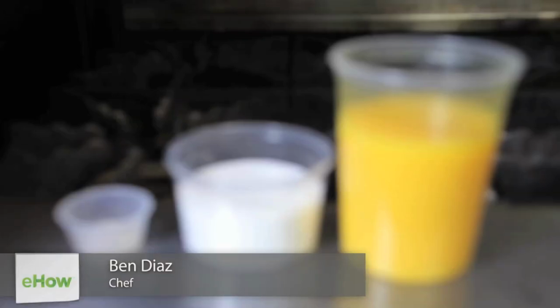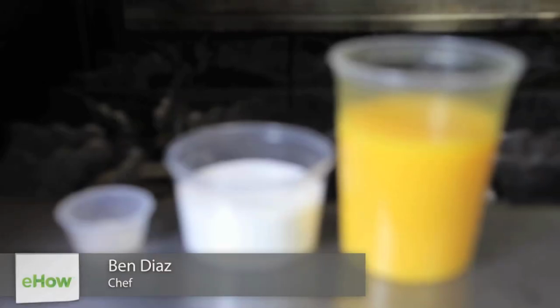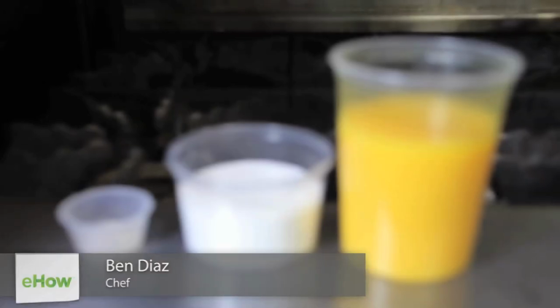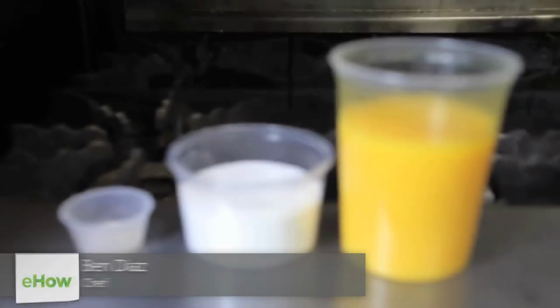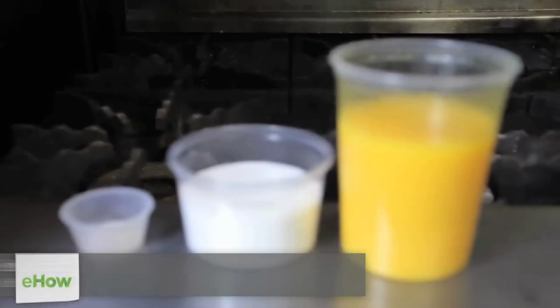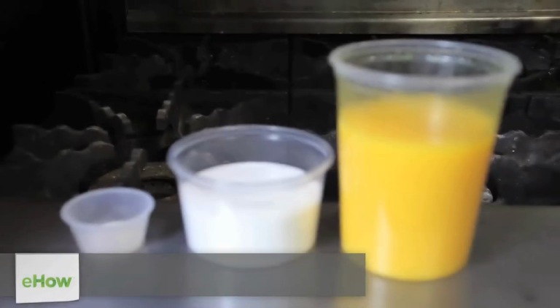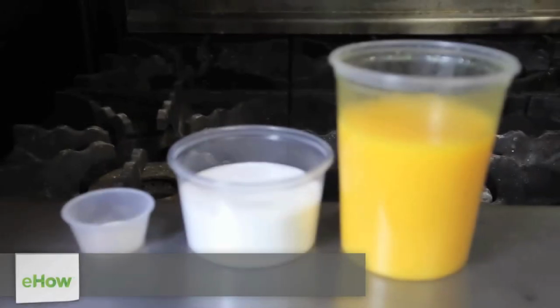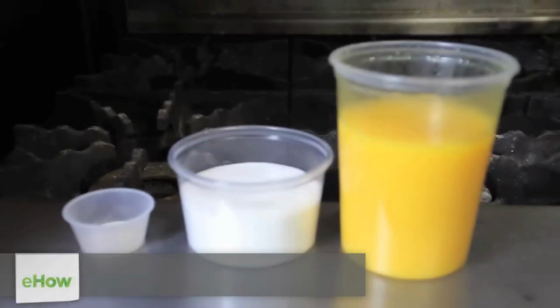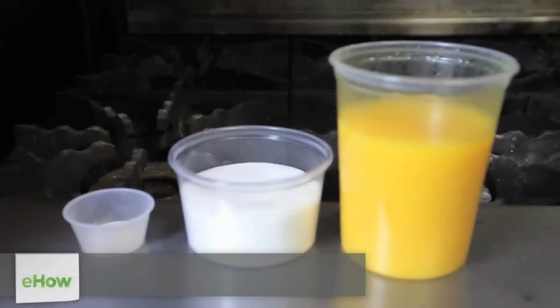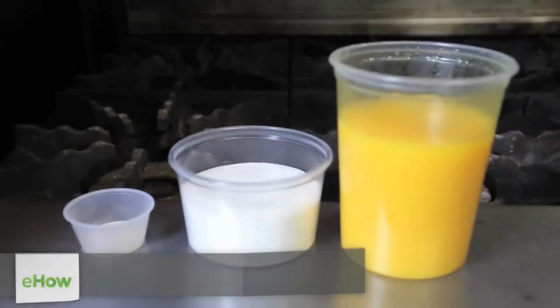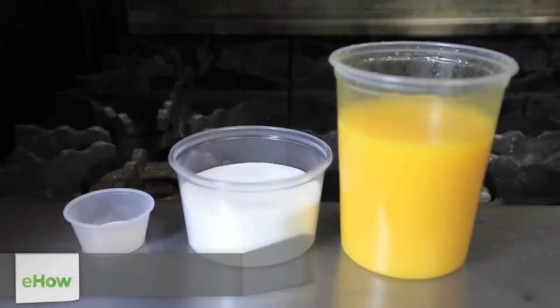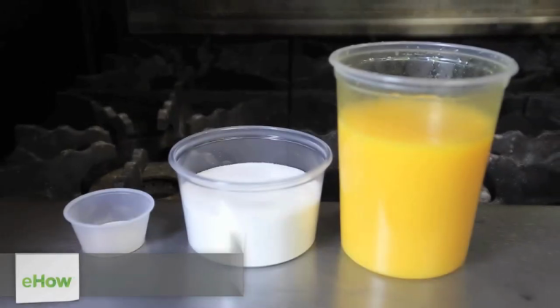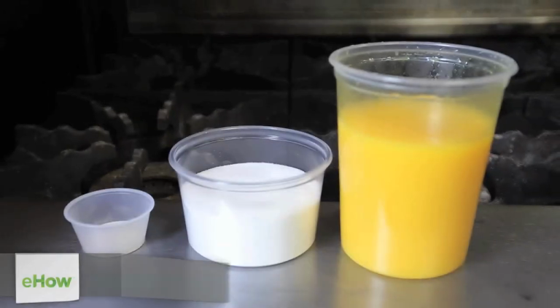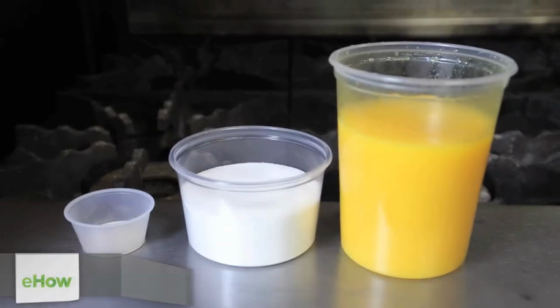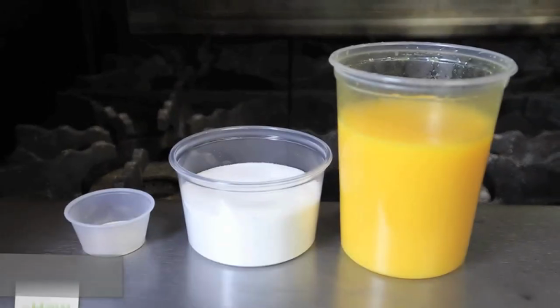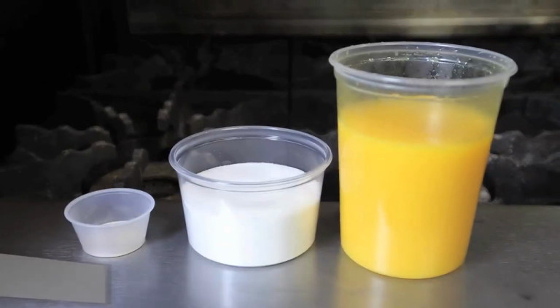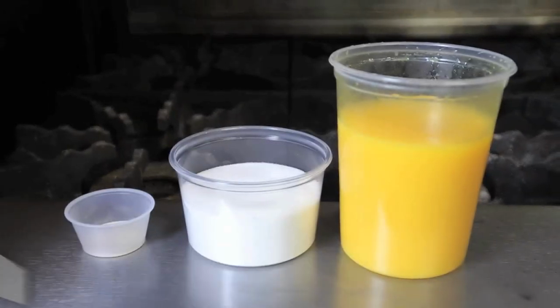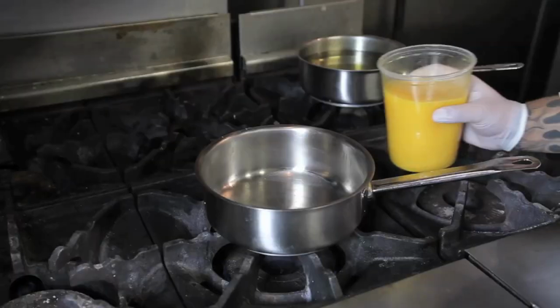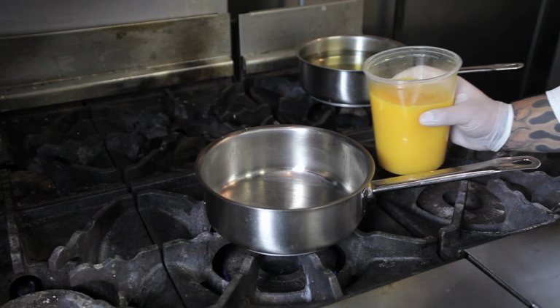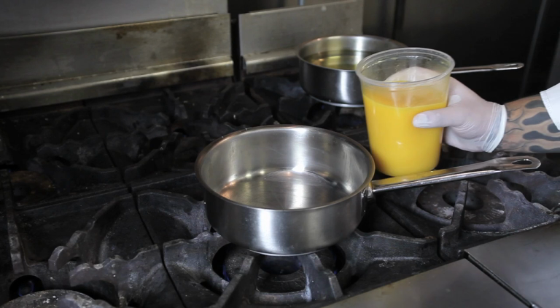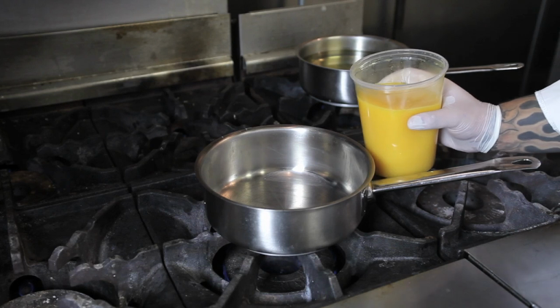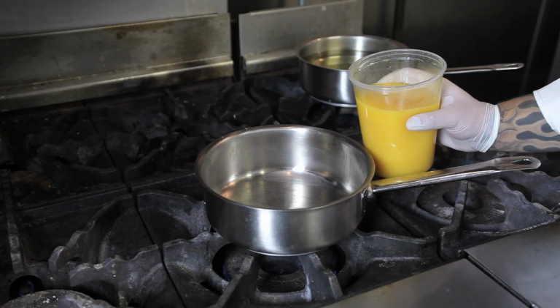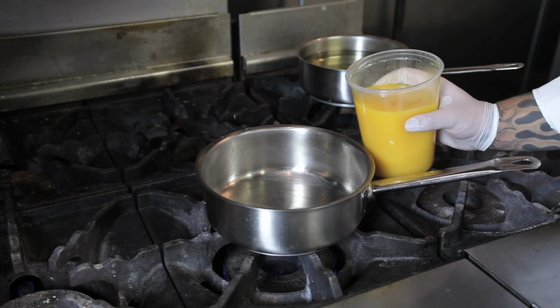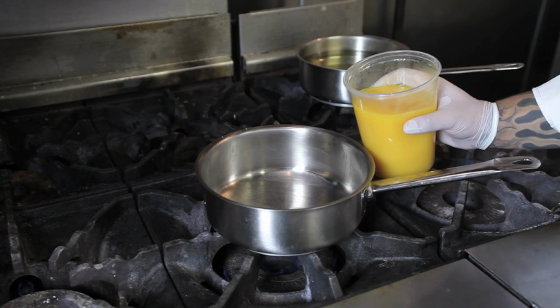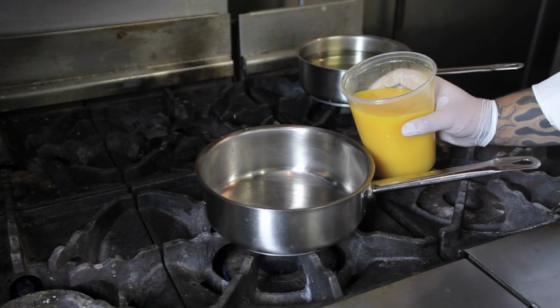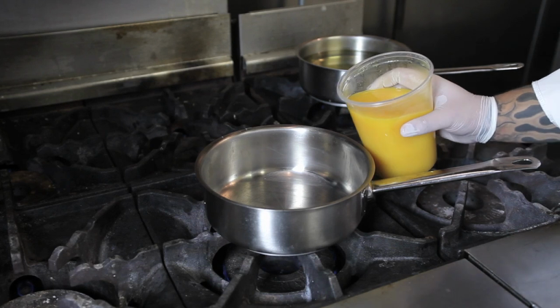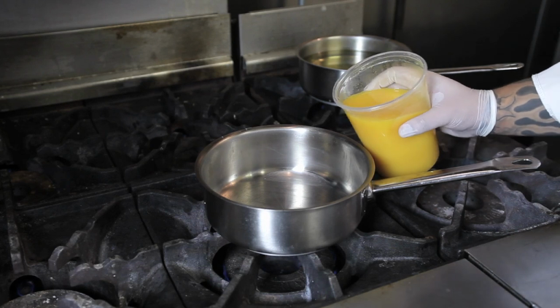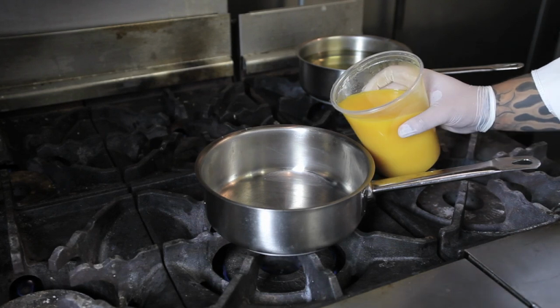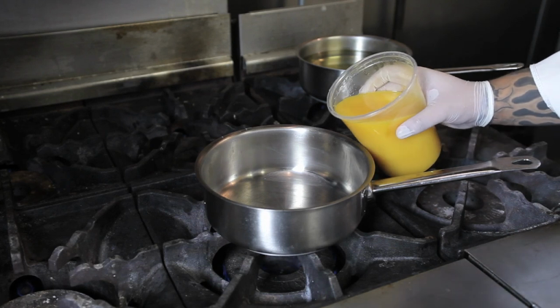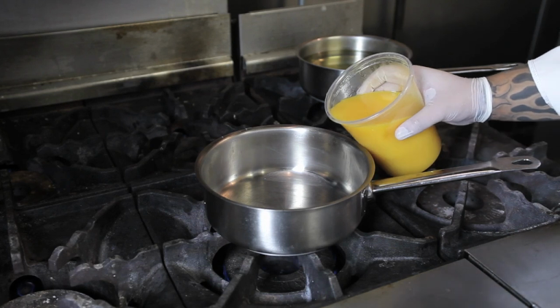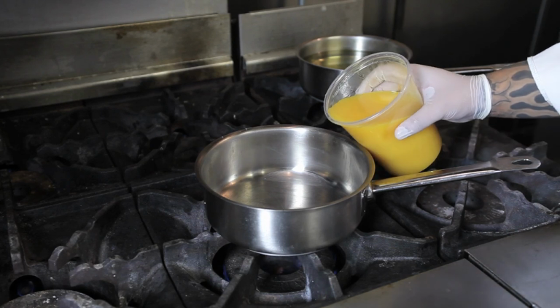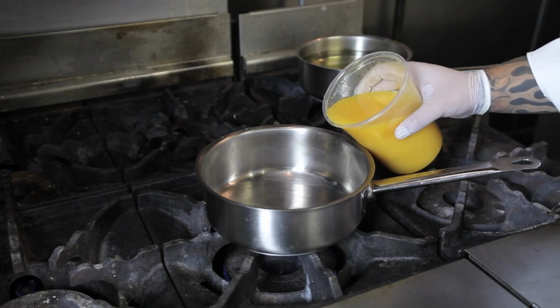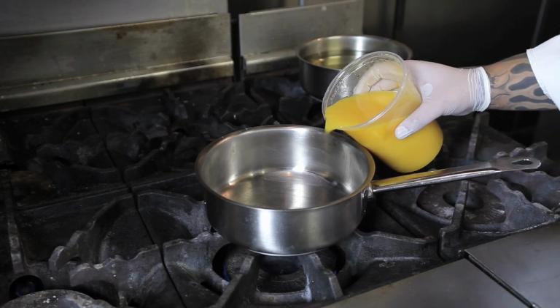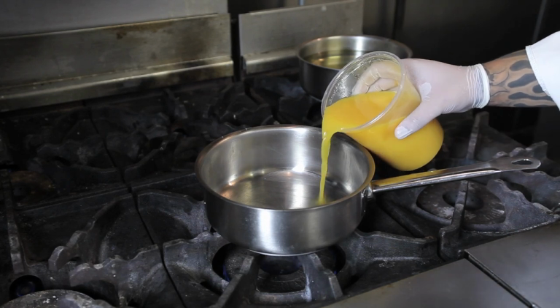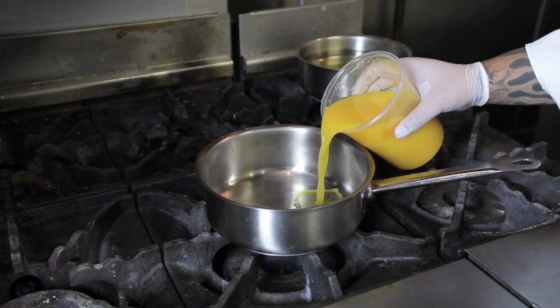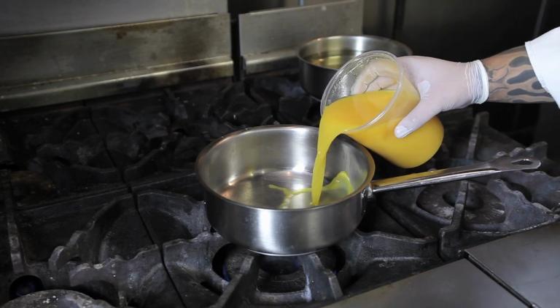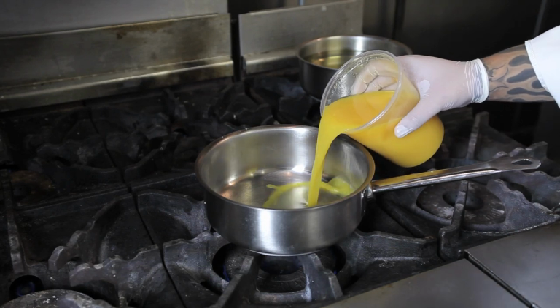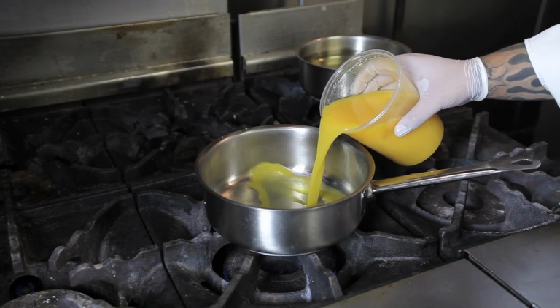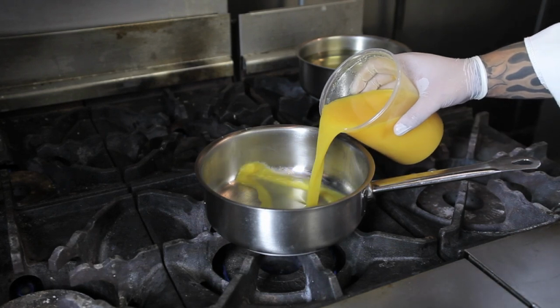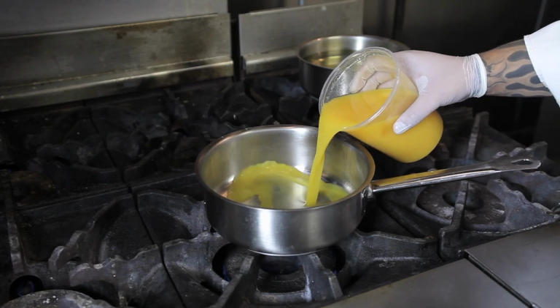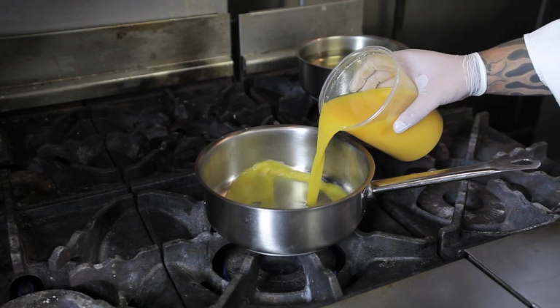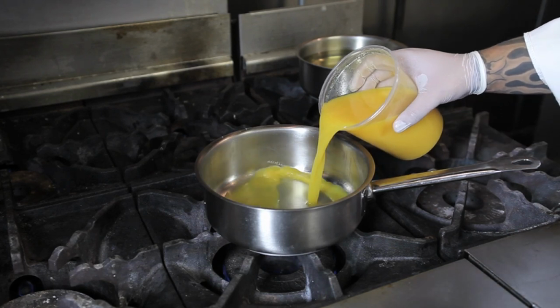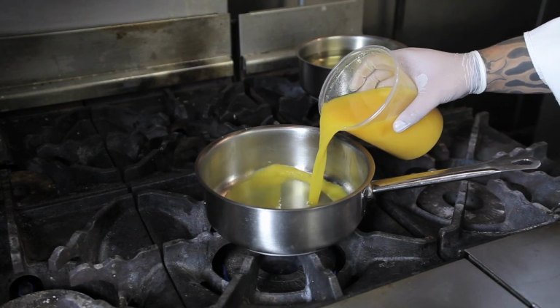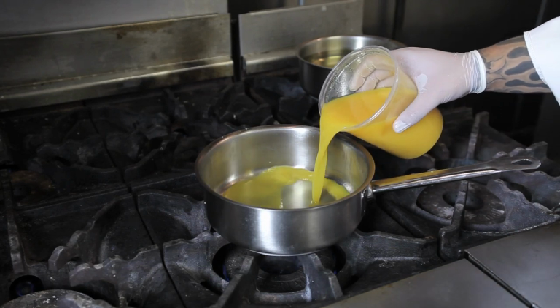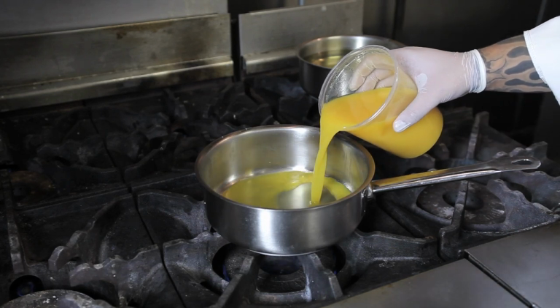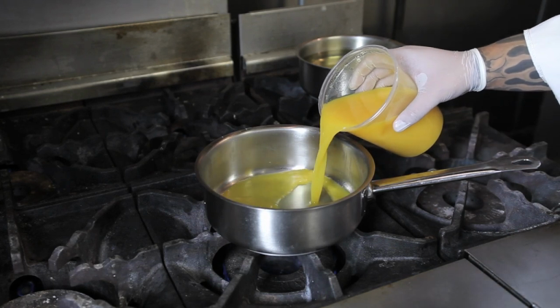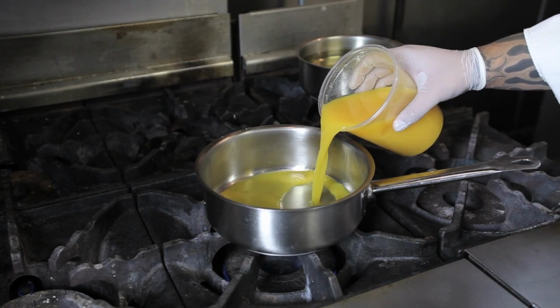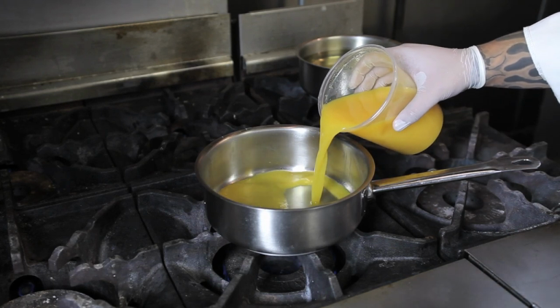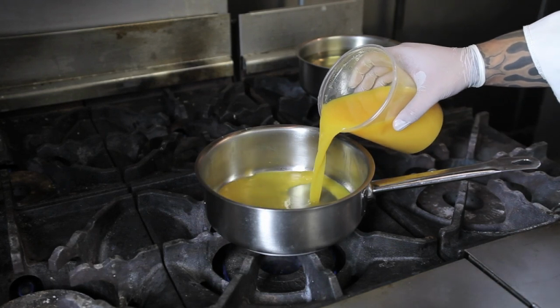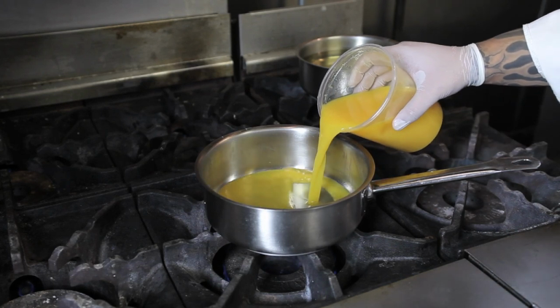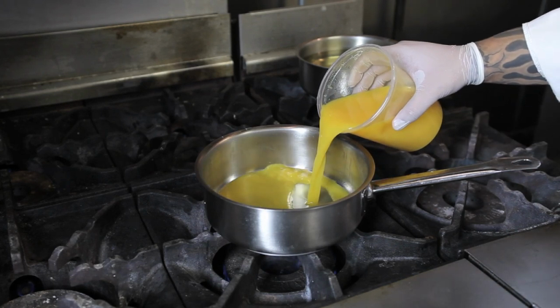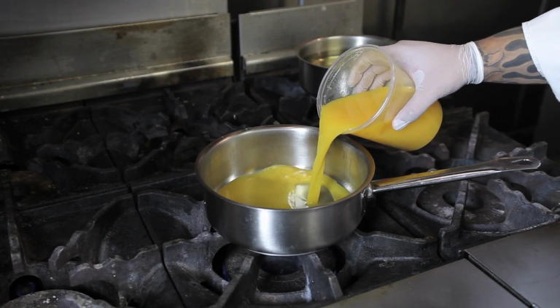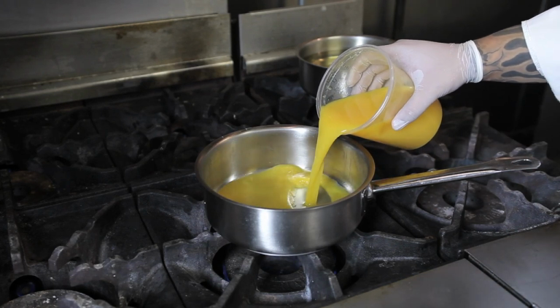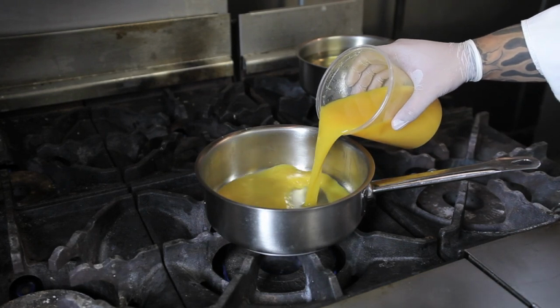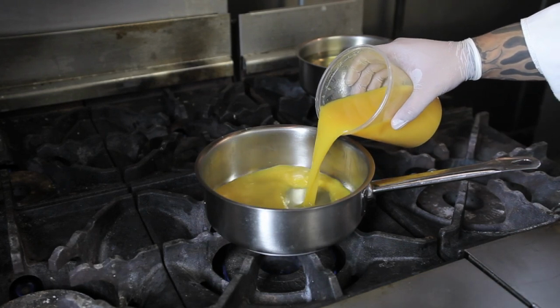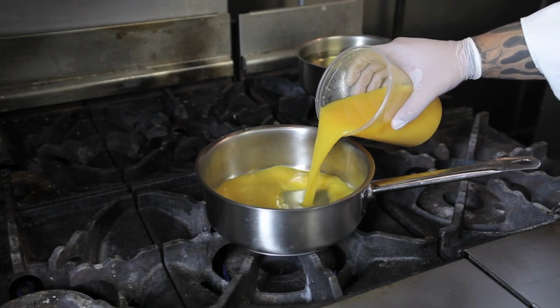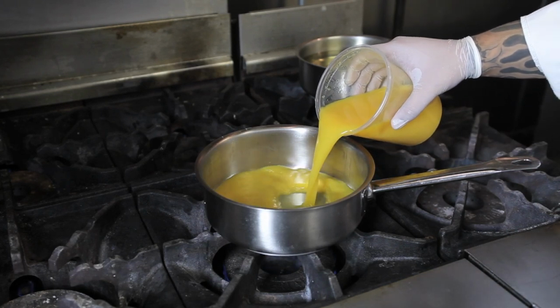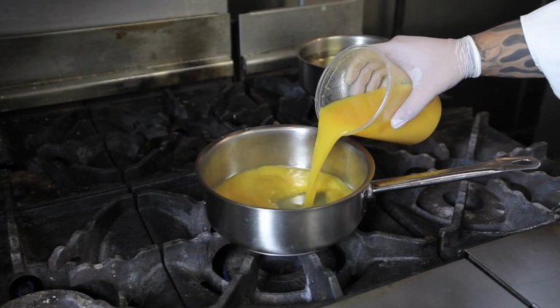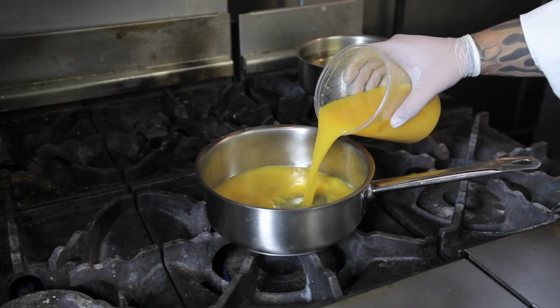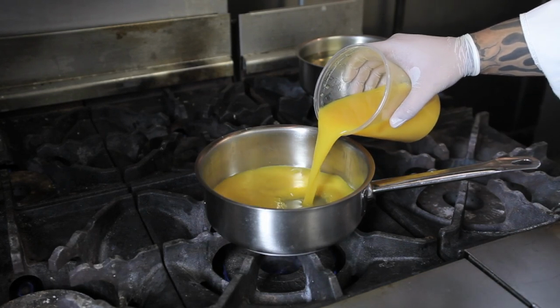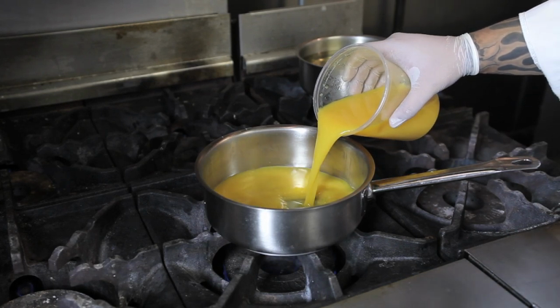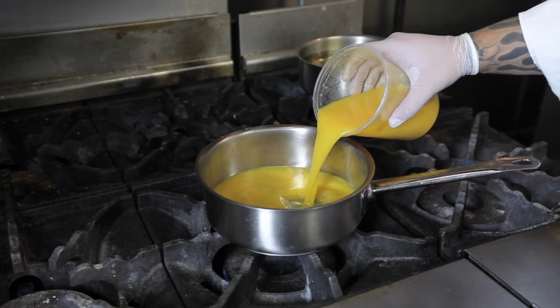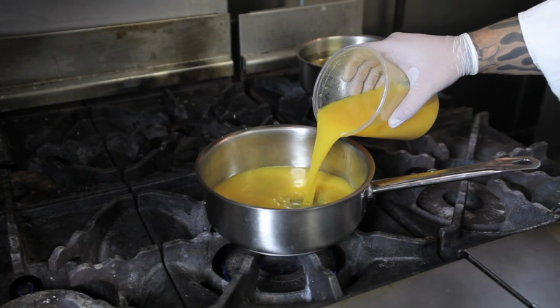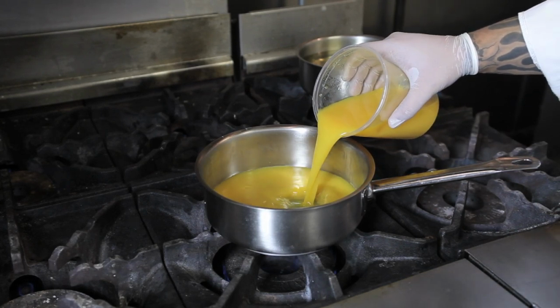First, take a quart-sized pot and put it over high heat. Next, pour in three cups of your favorite orange juice.